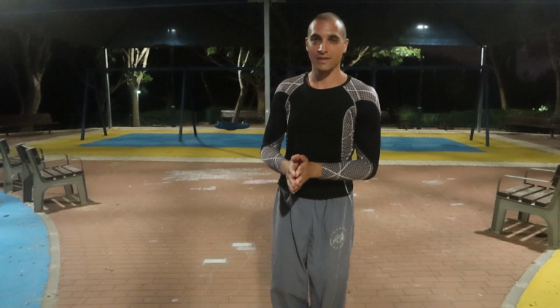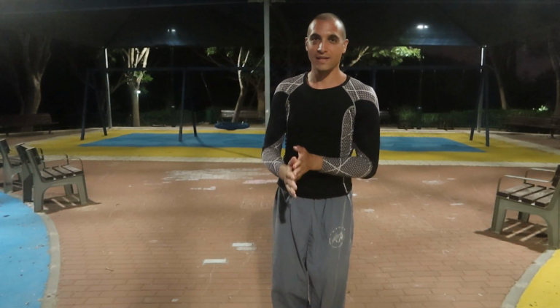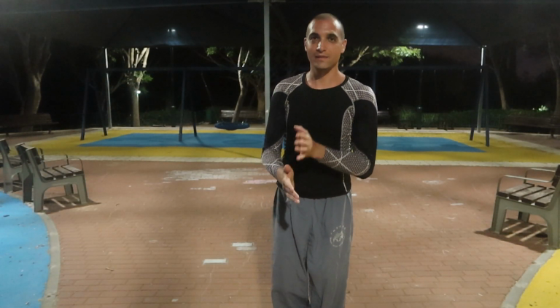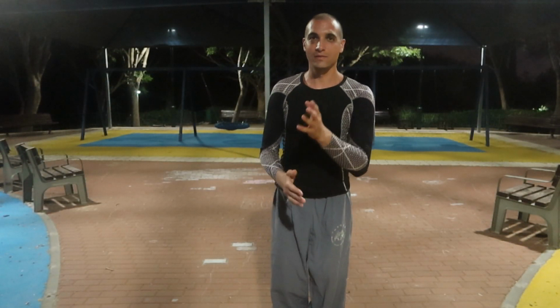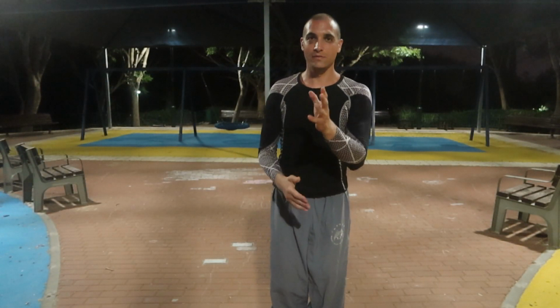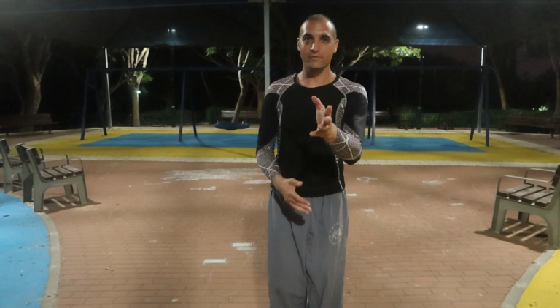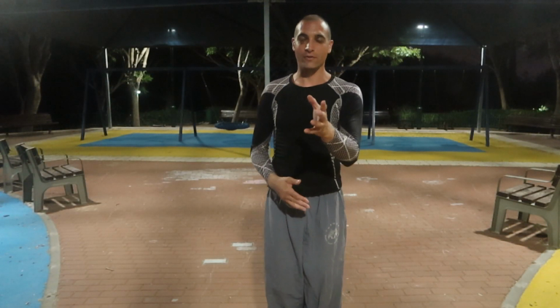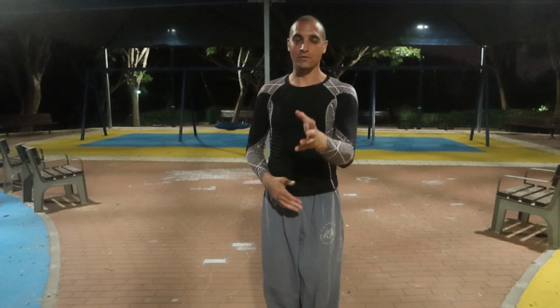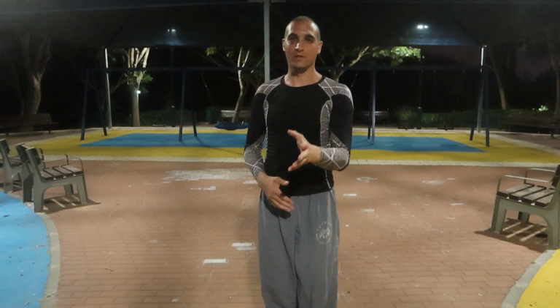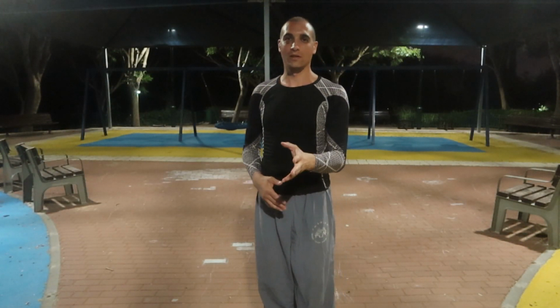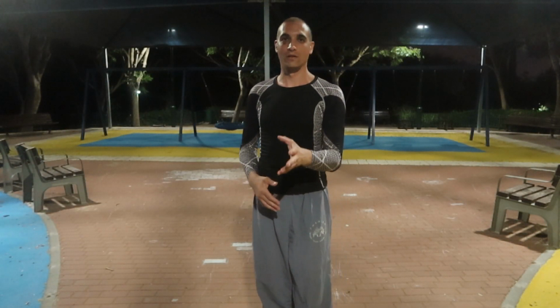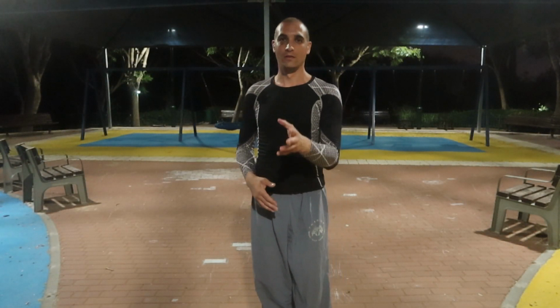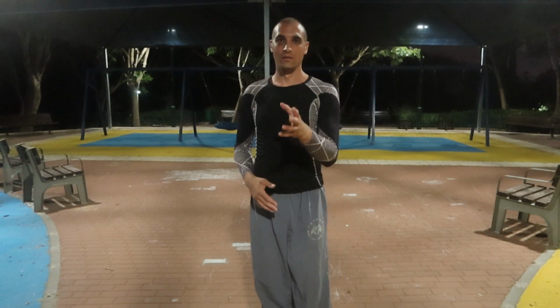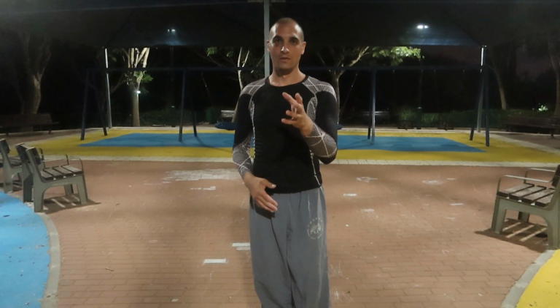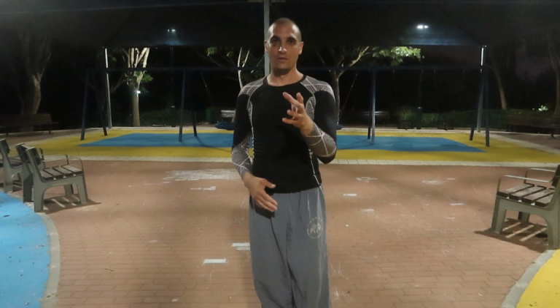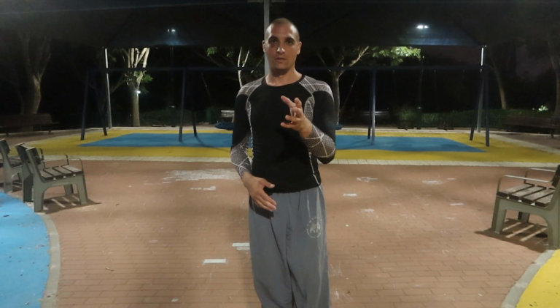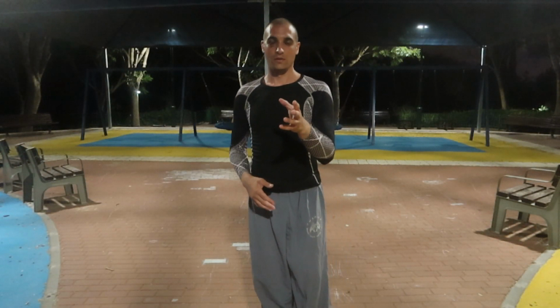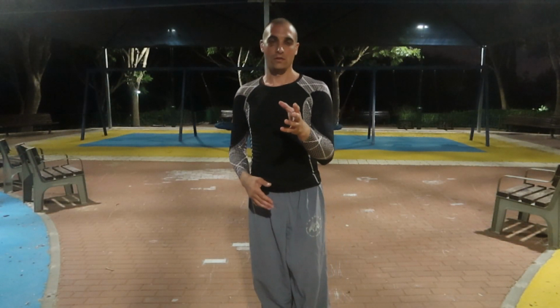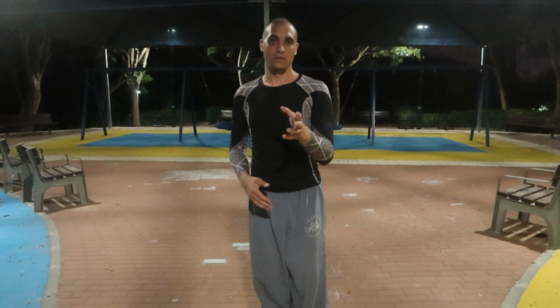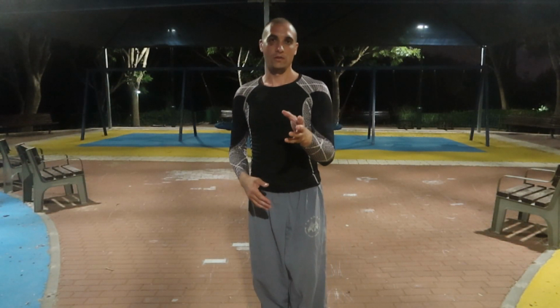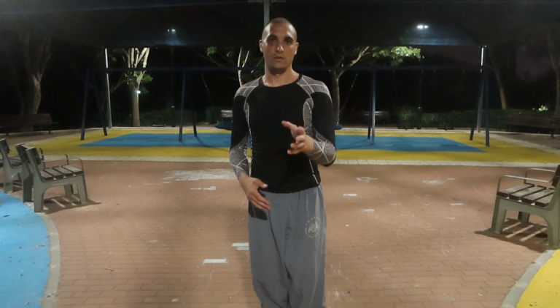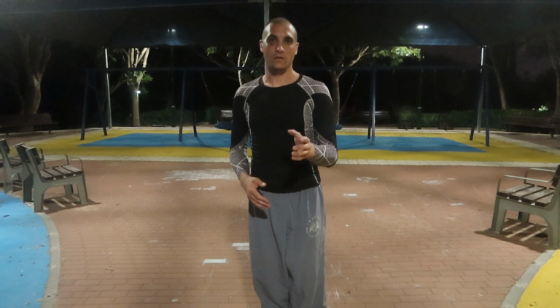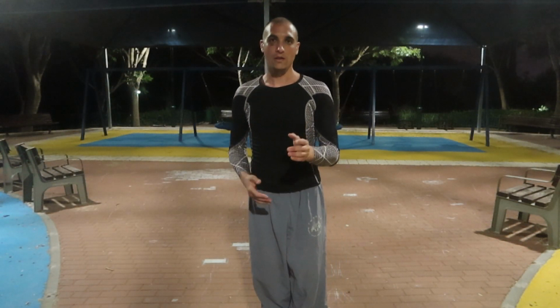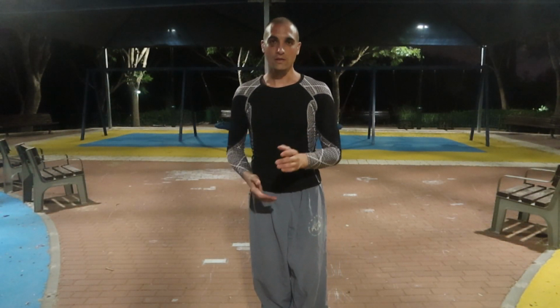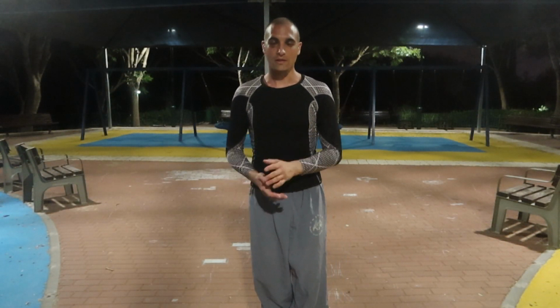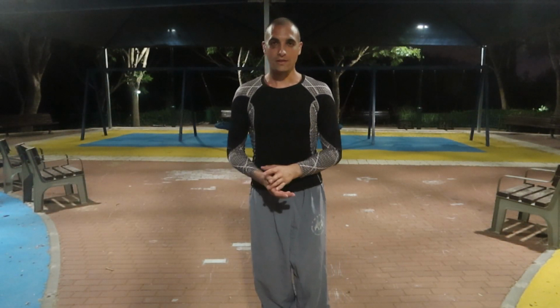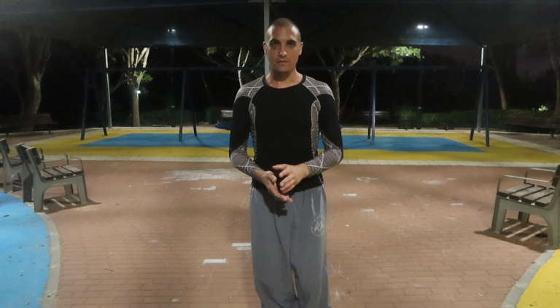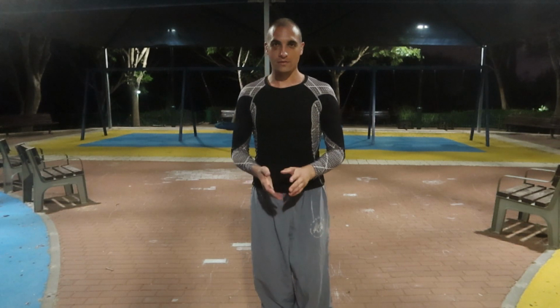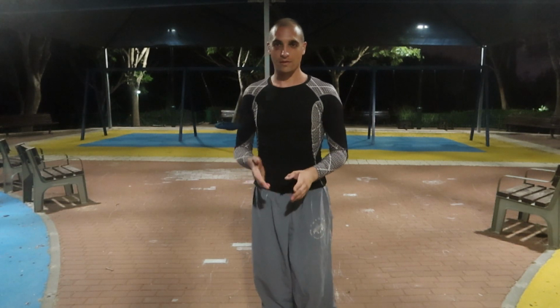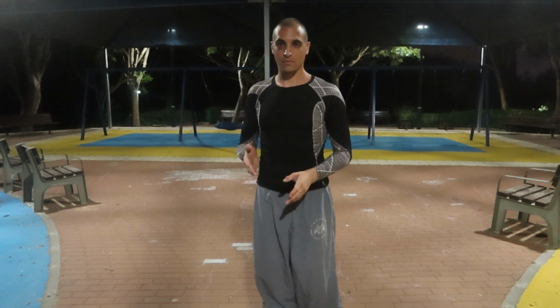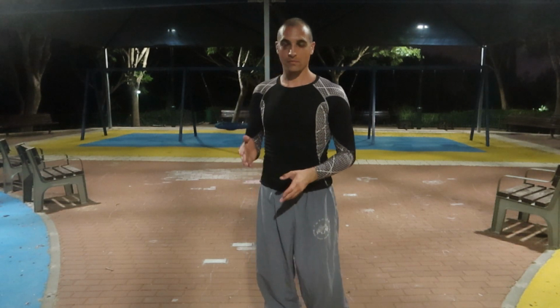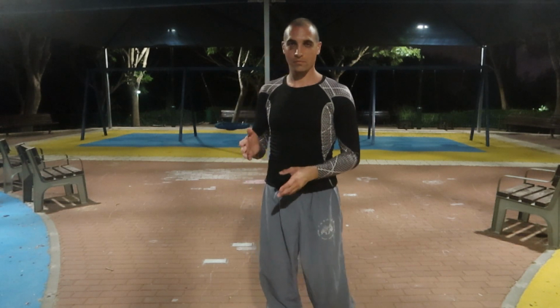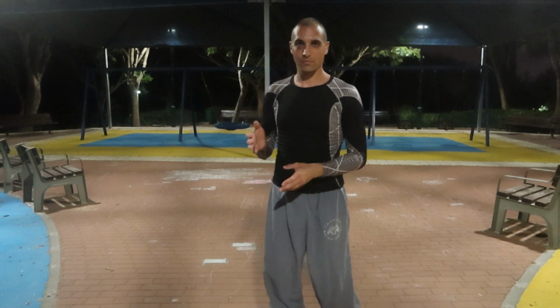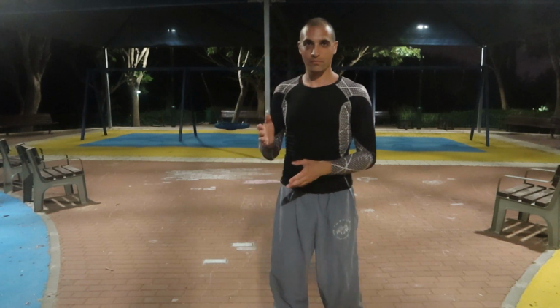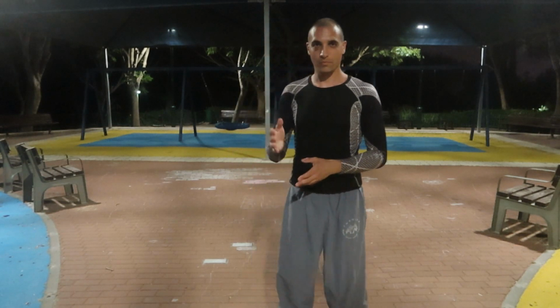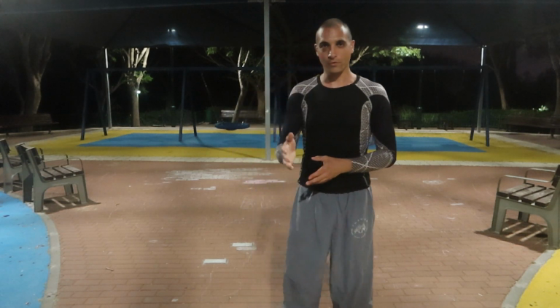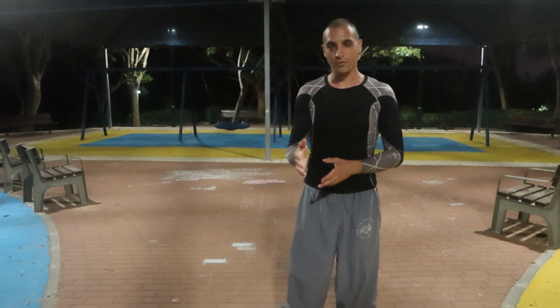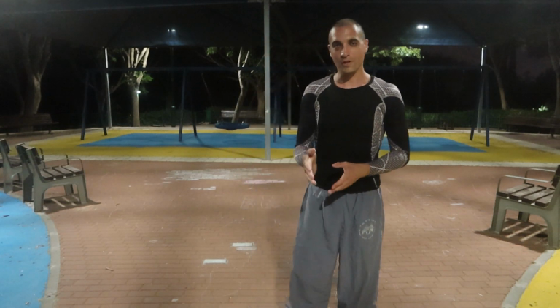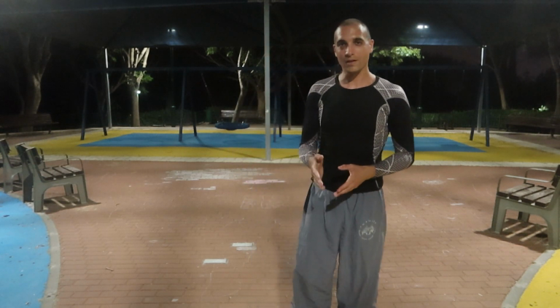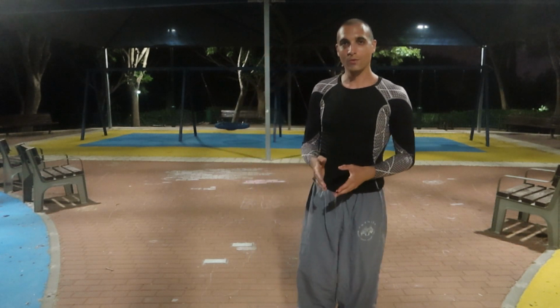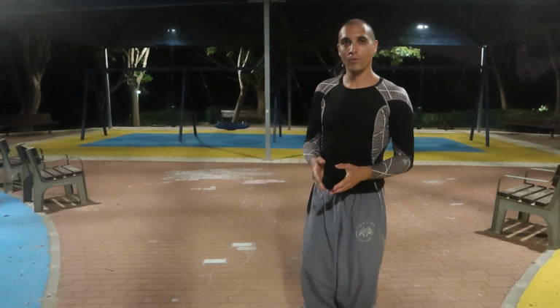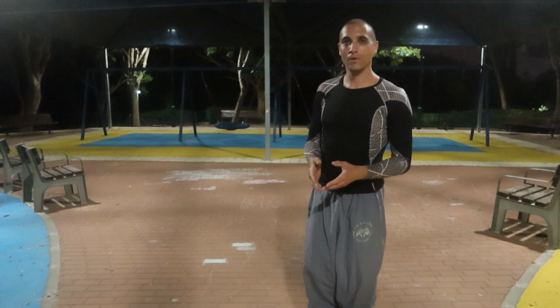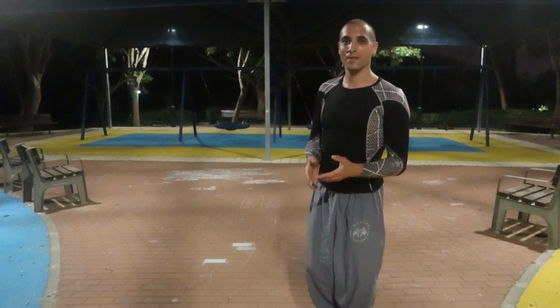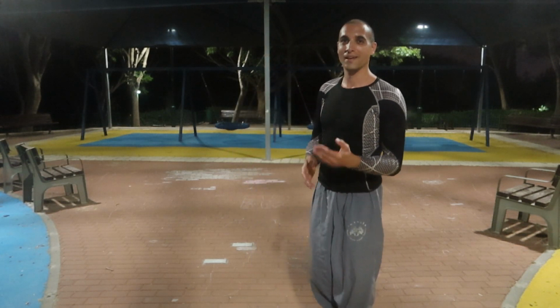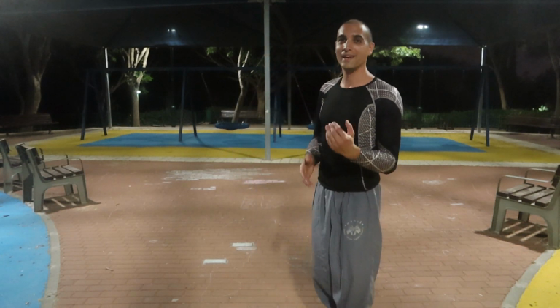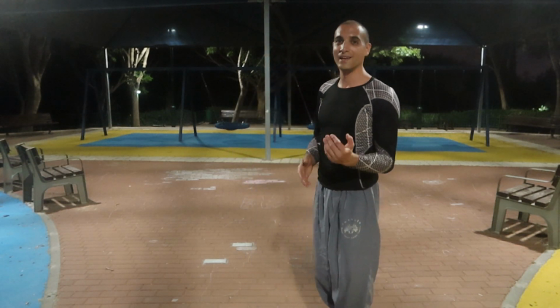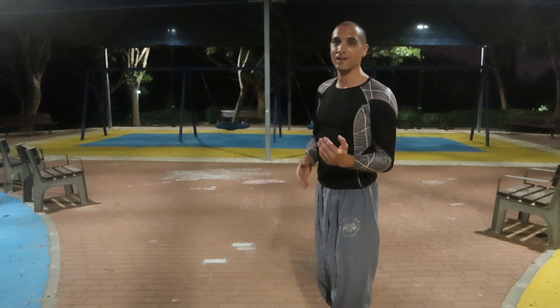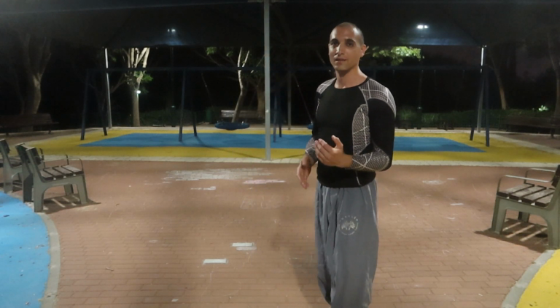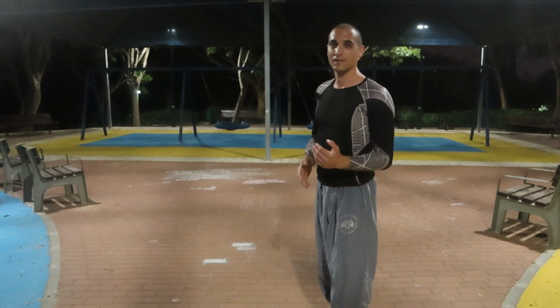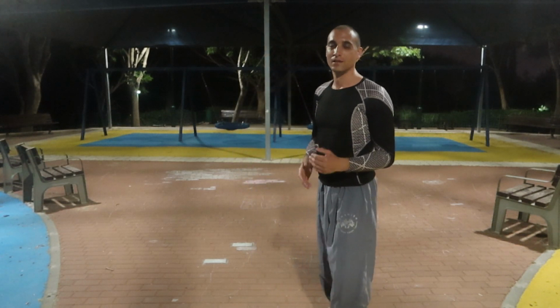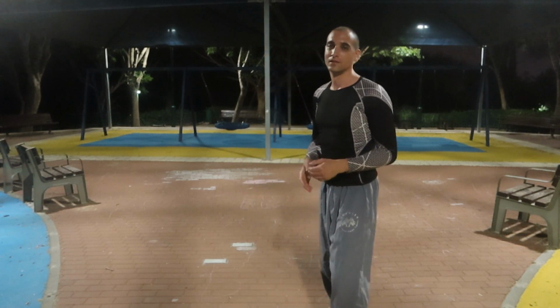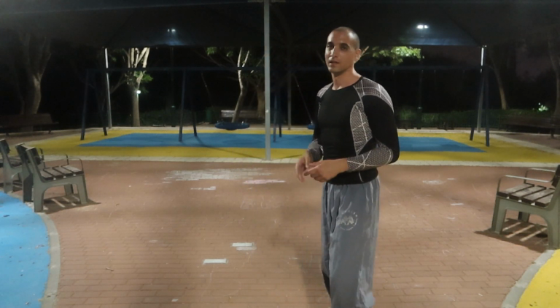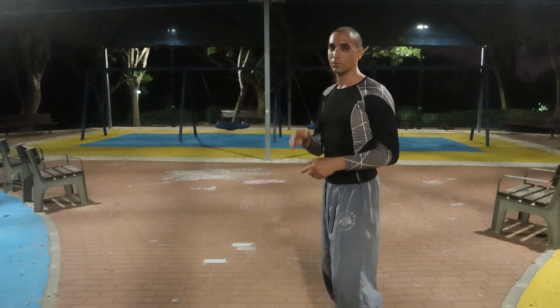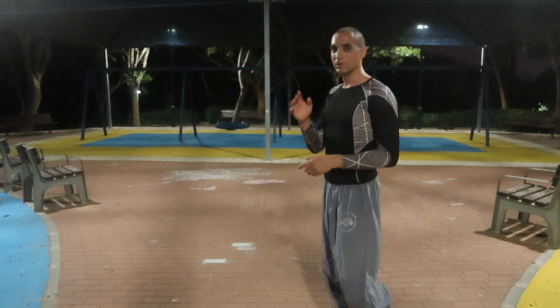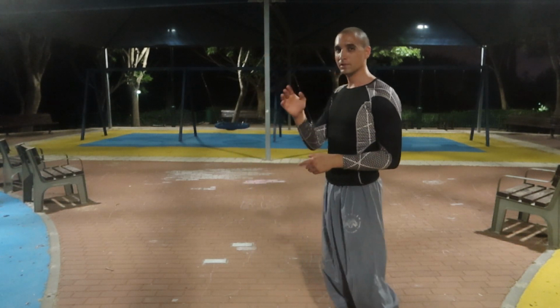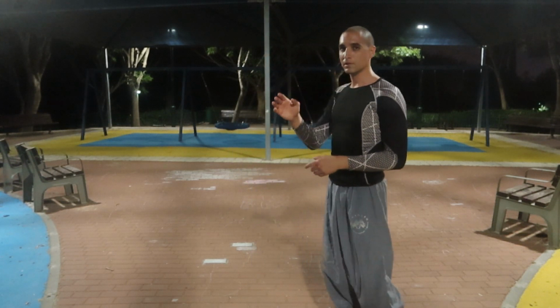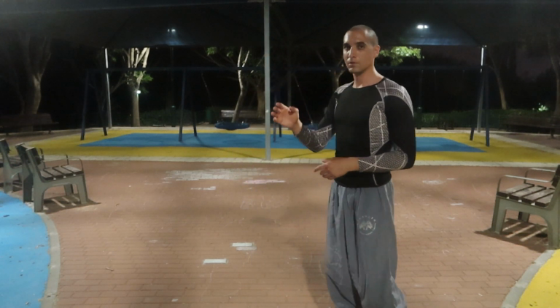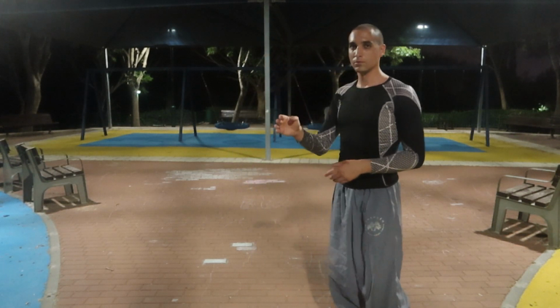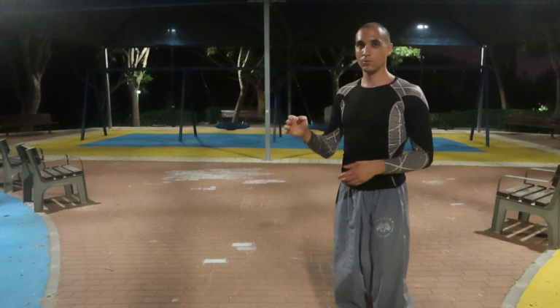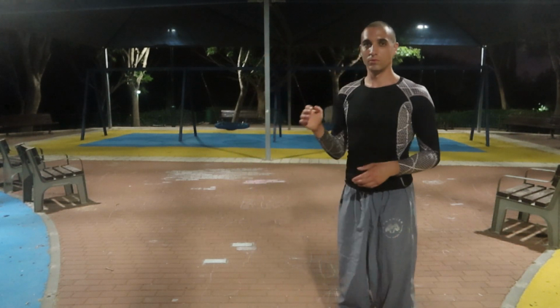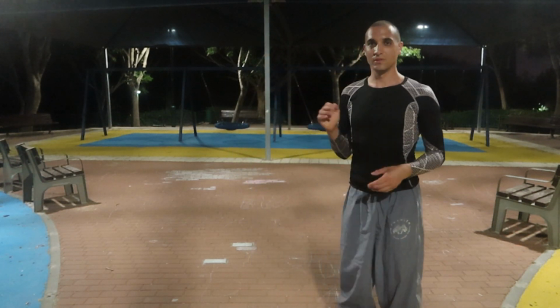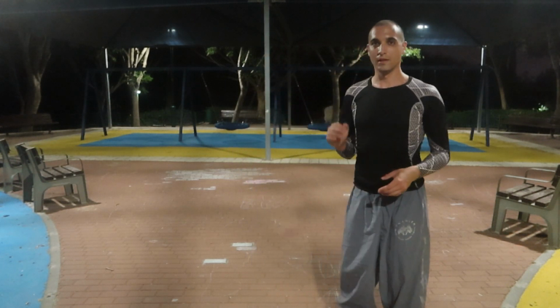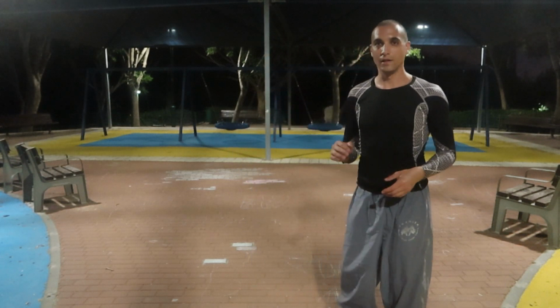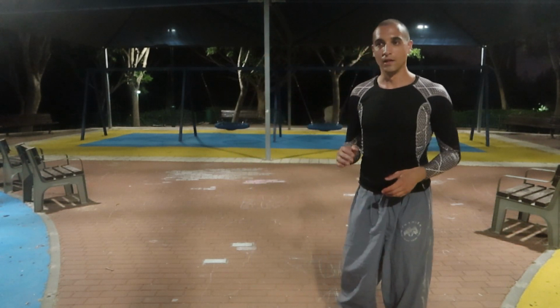The last frontal kick is a push kick with a heel, not with a toe — with a heel.